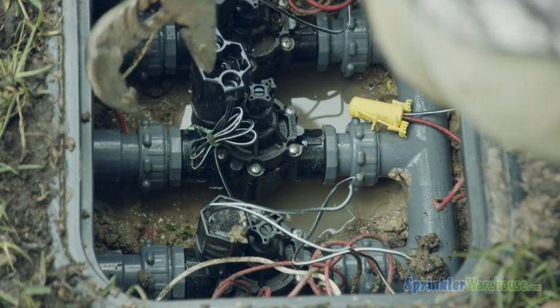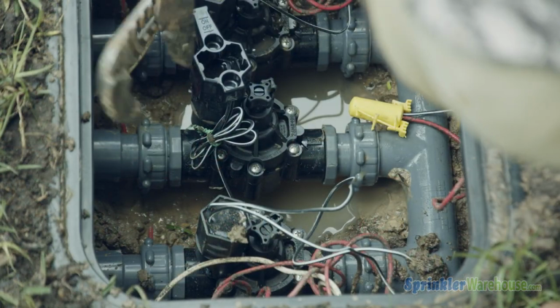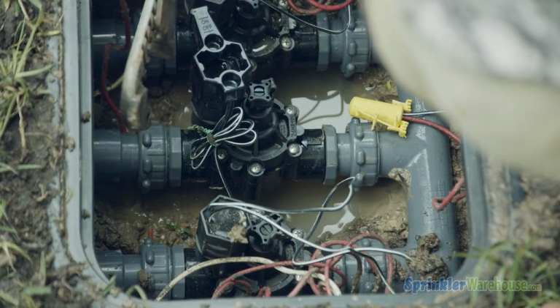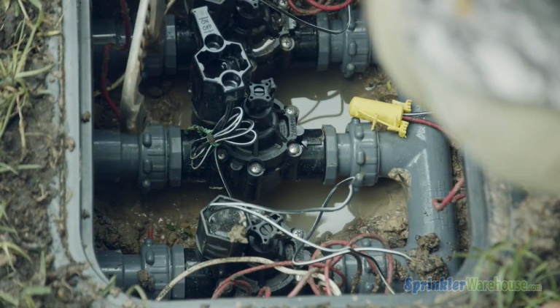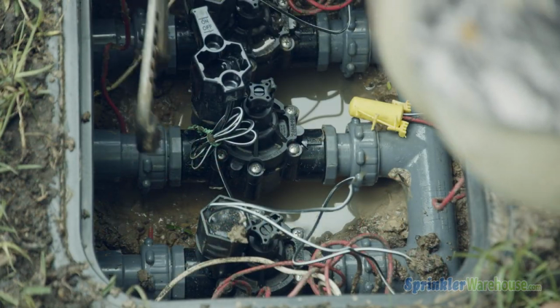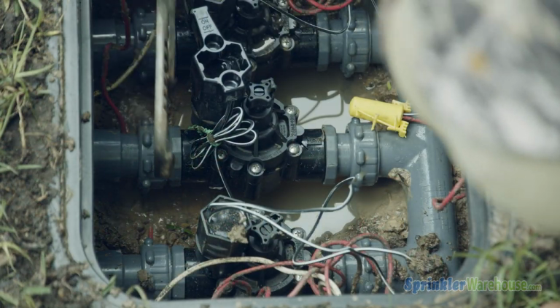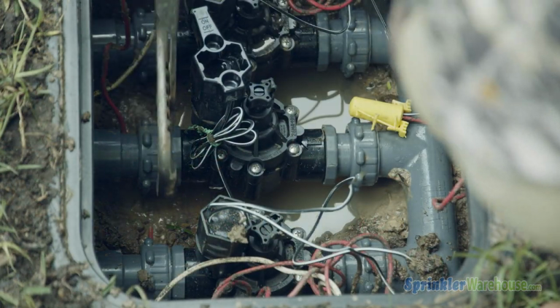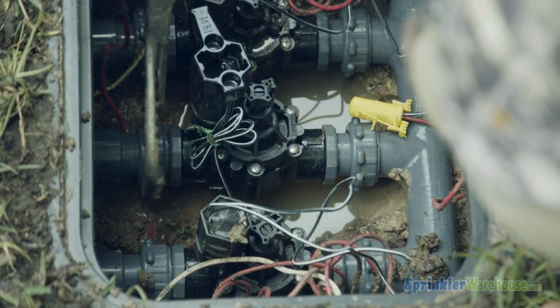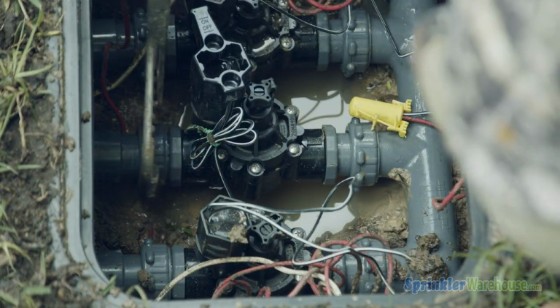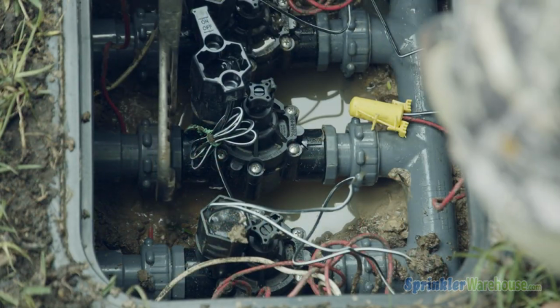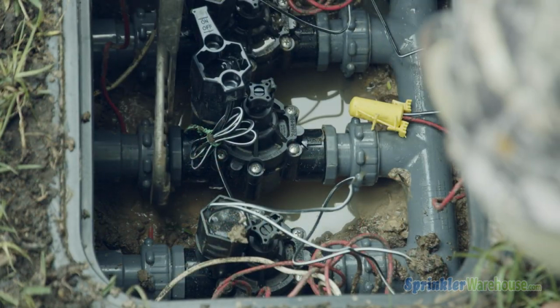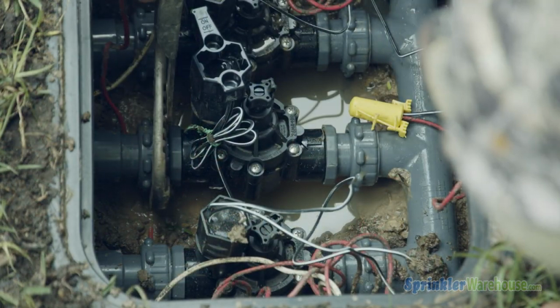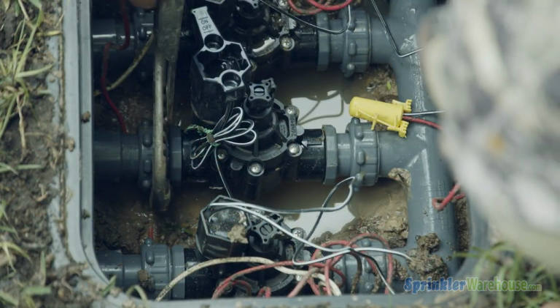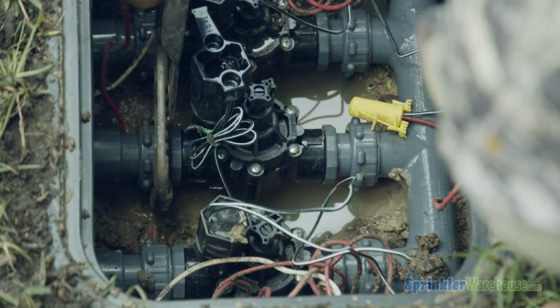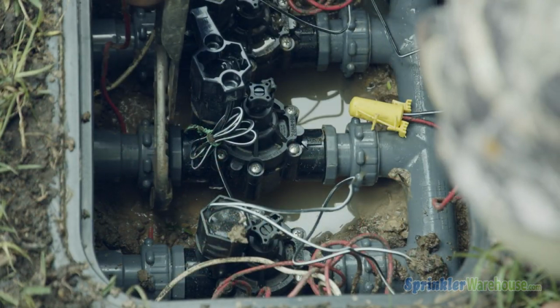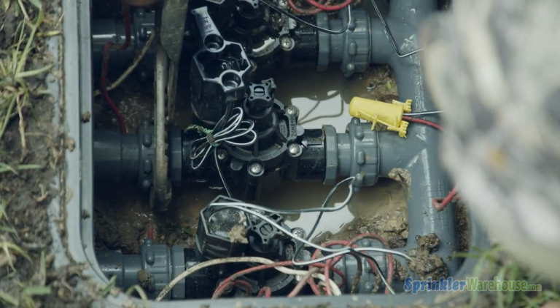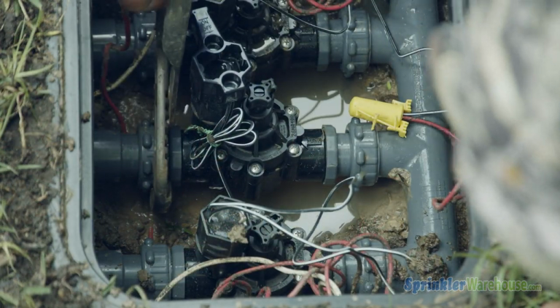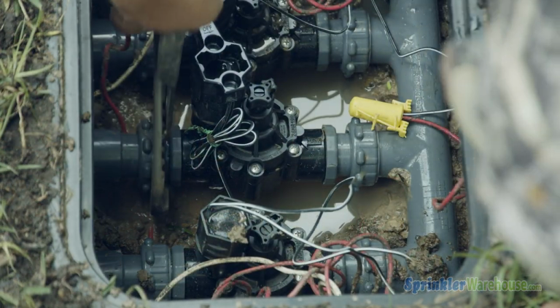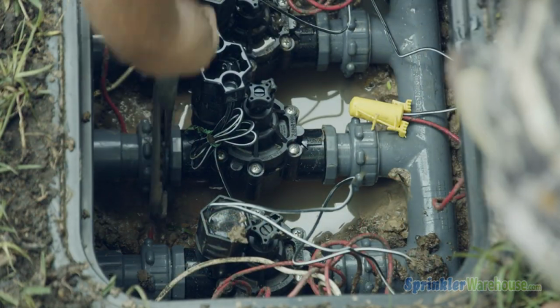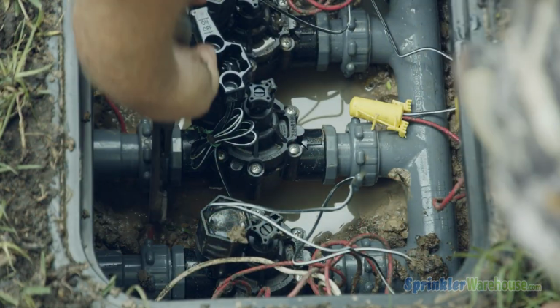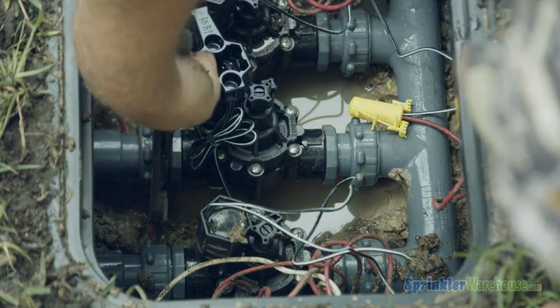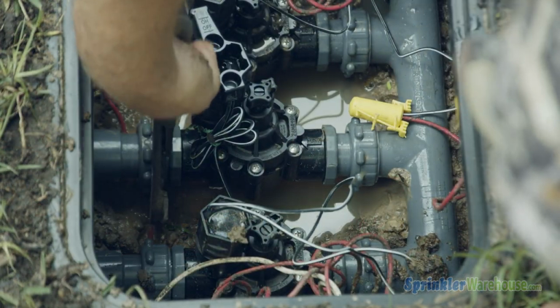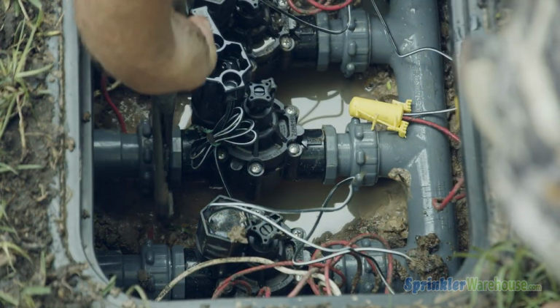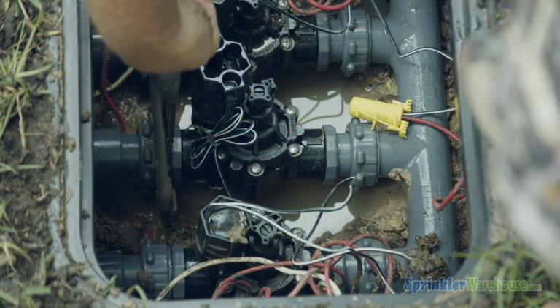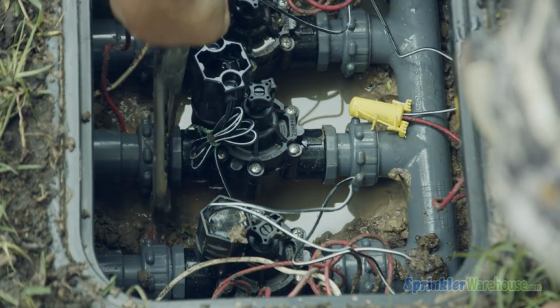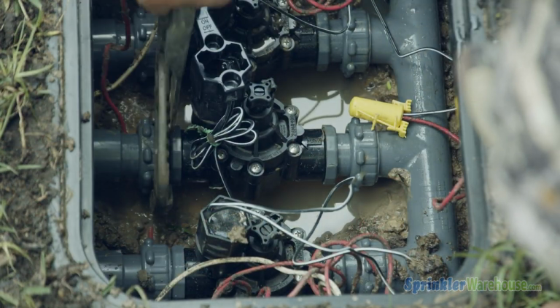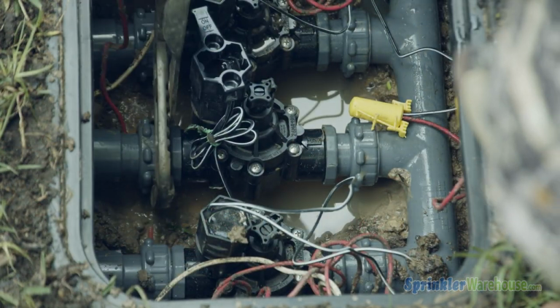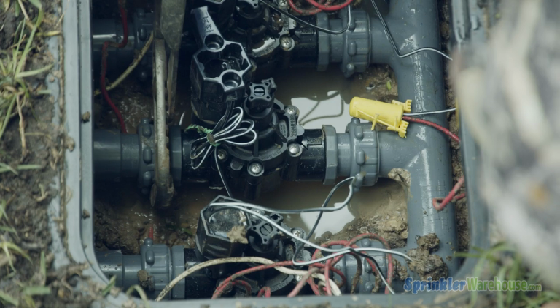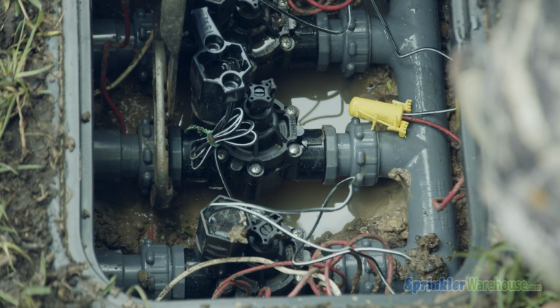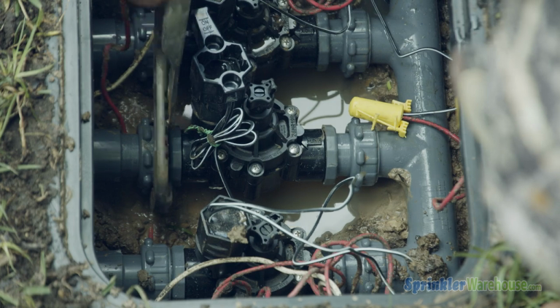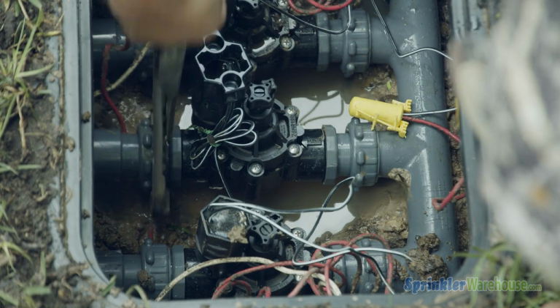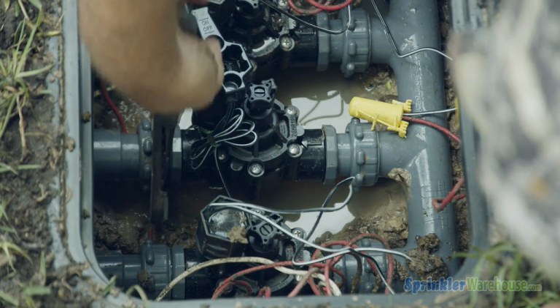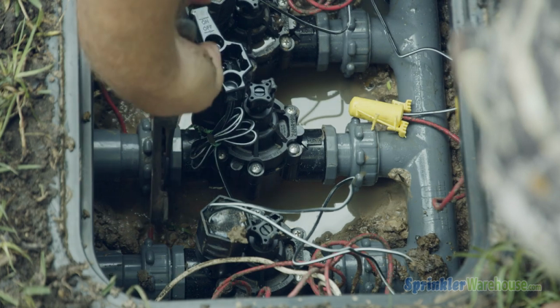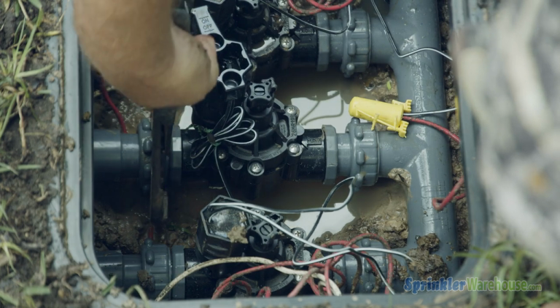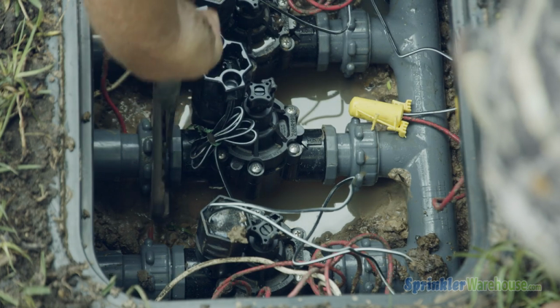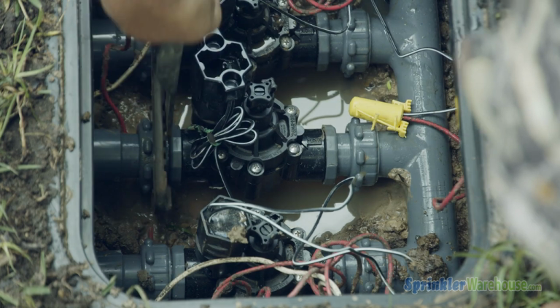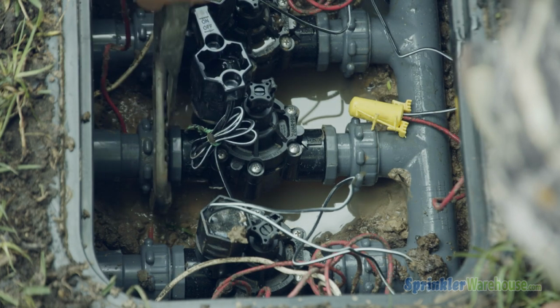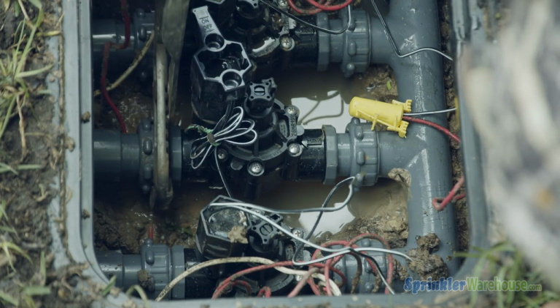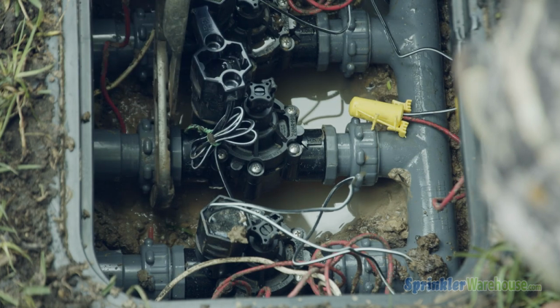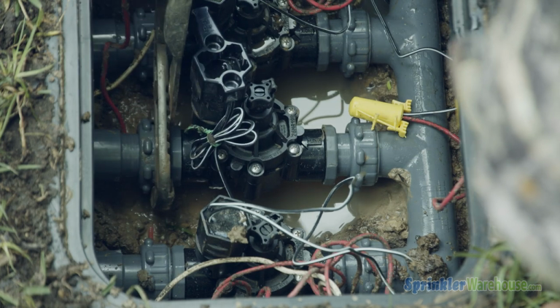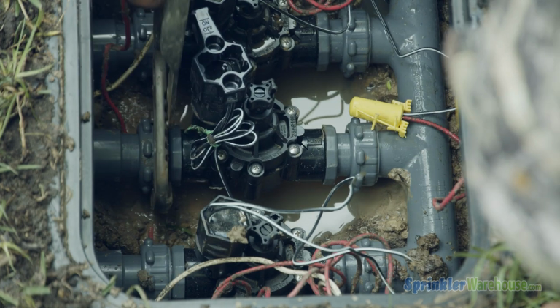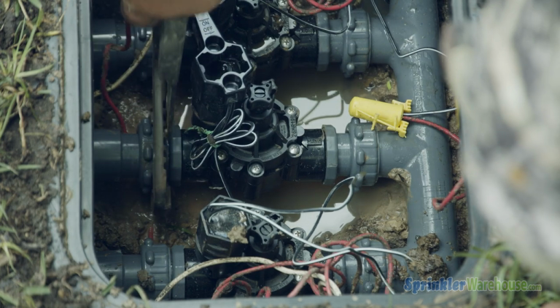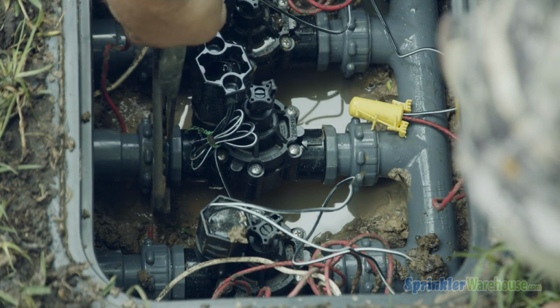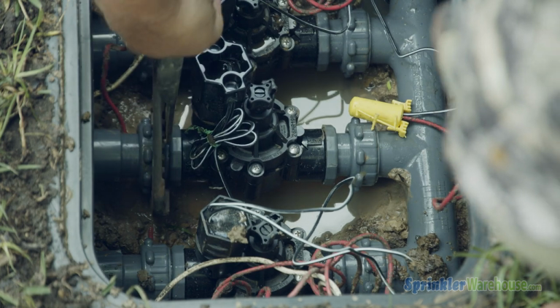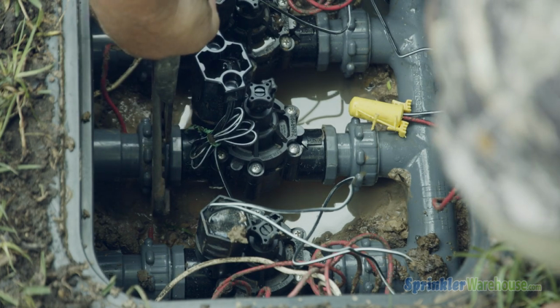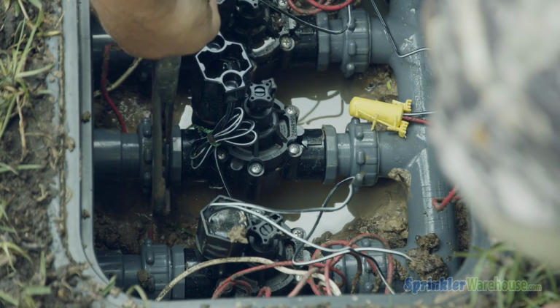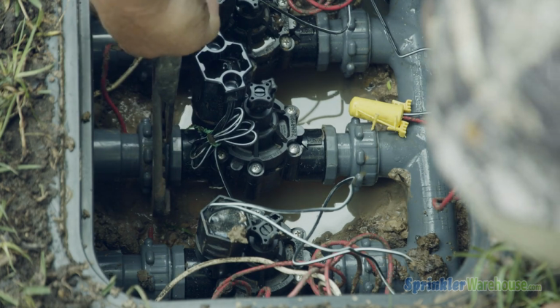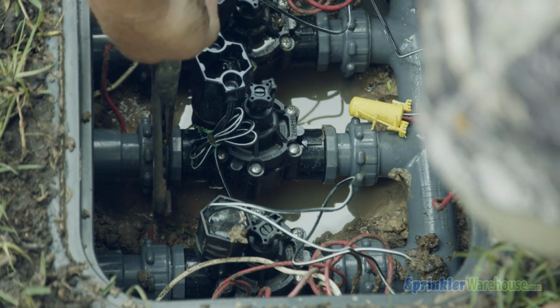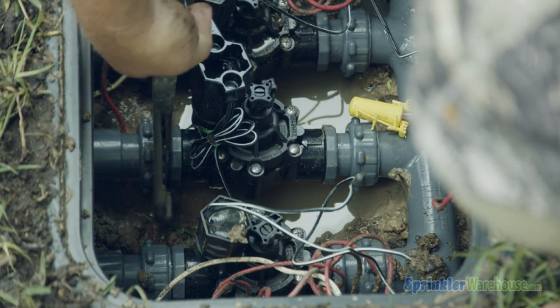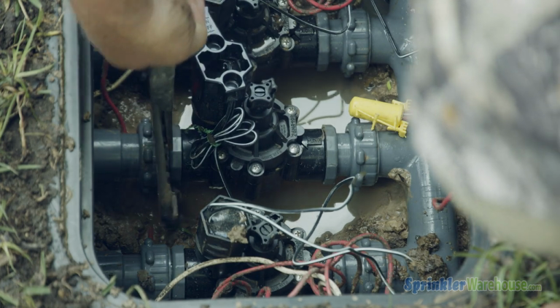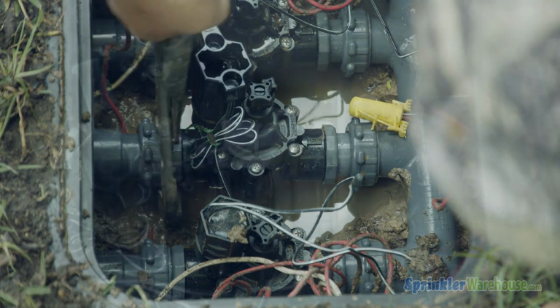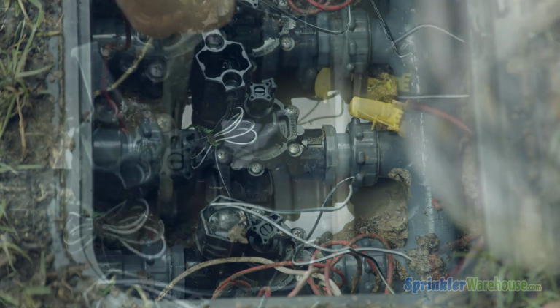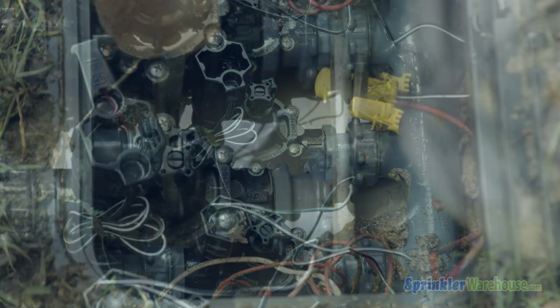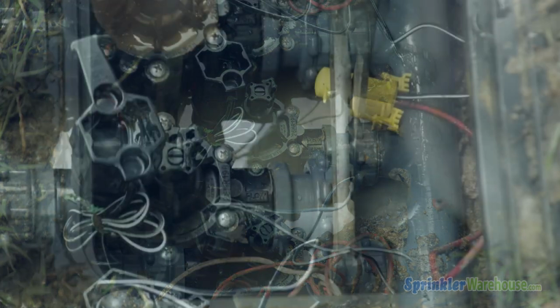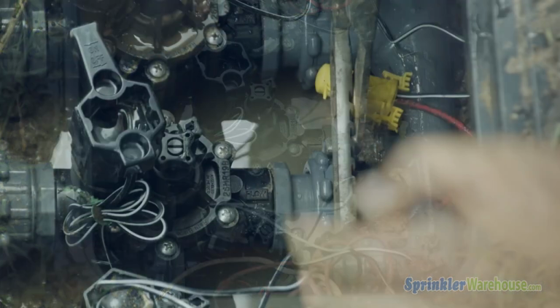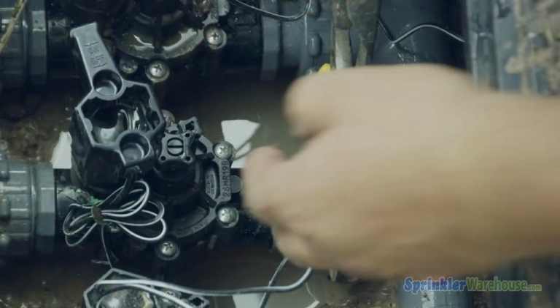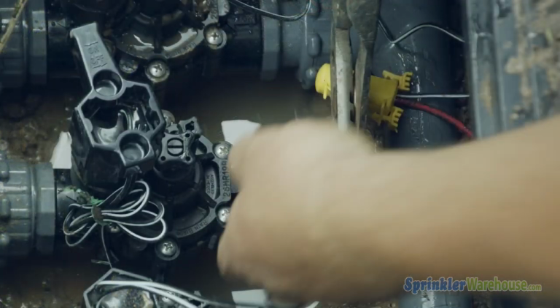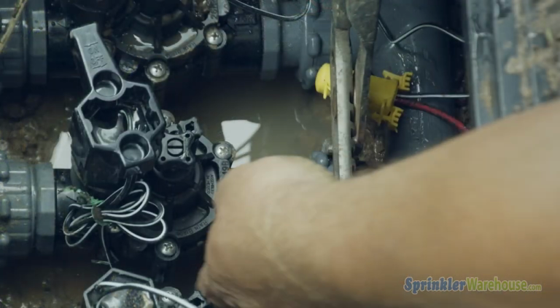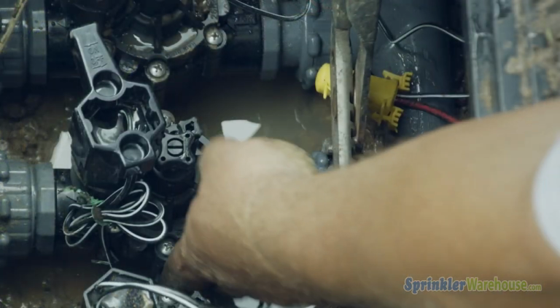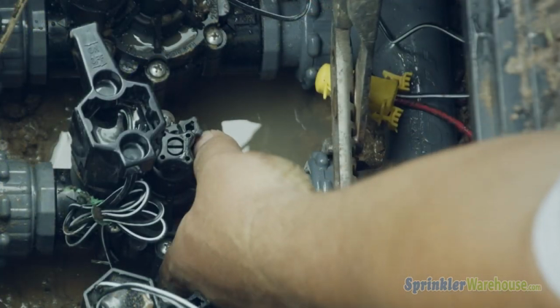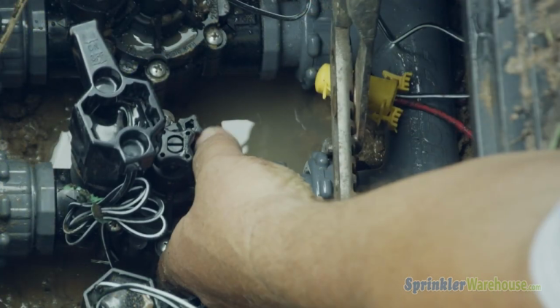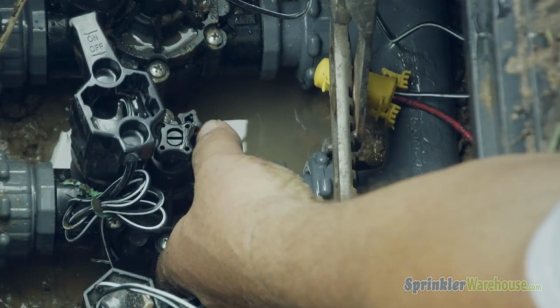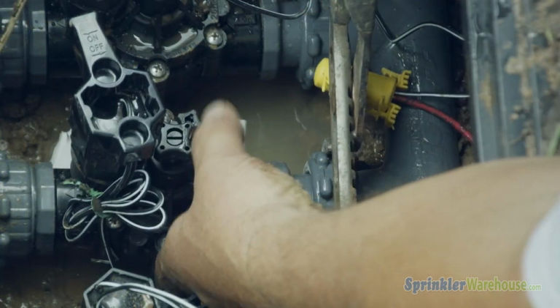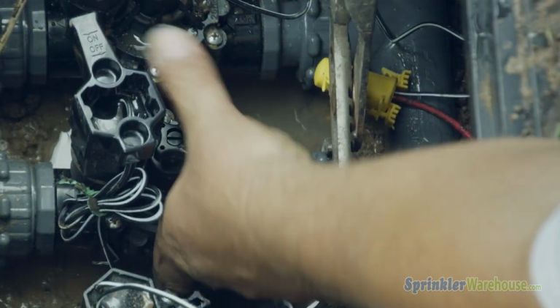As you tighten the union with your wrench, be careful to not cross thread or break the fiber reinforced plastic unions.